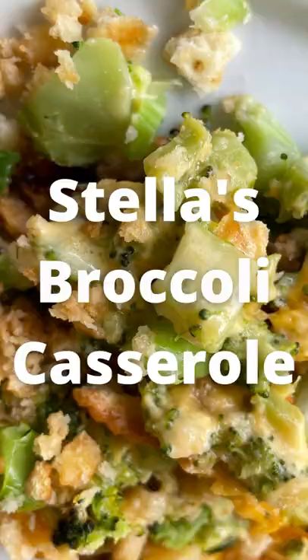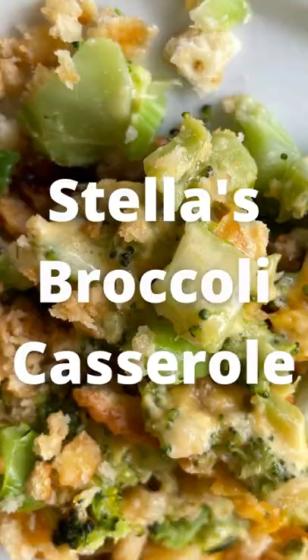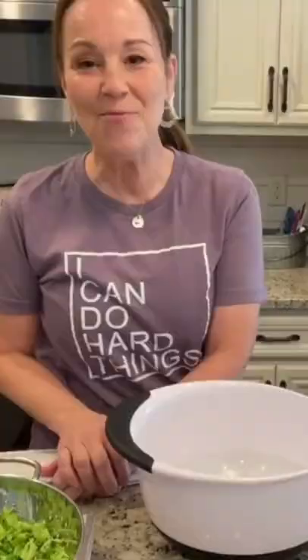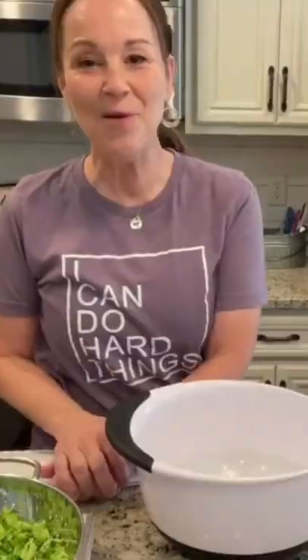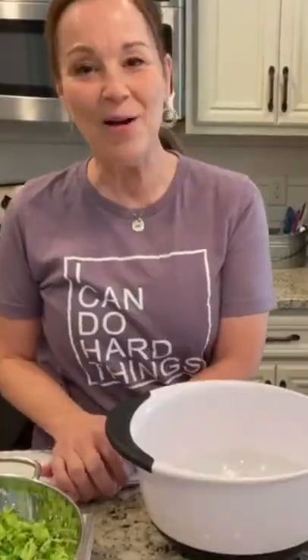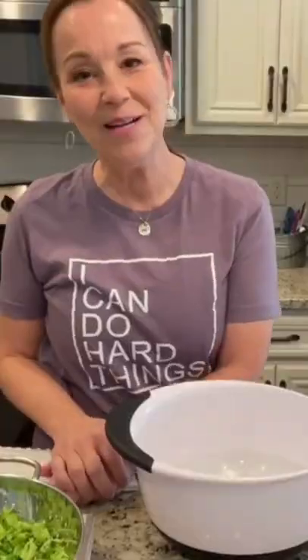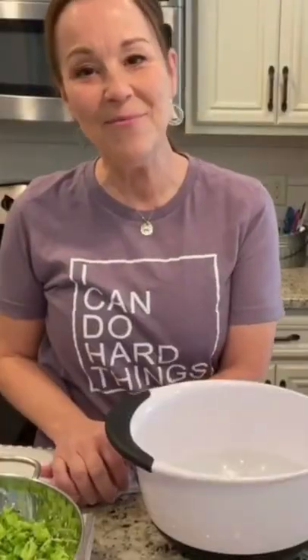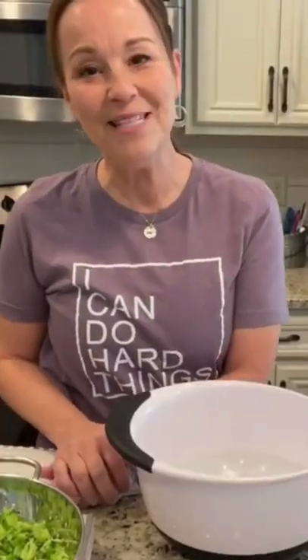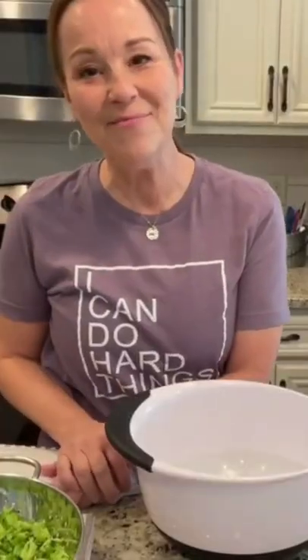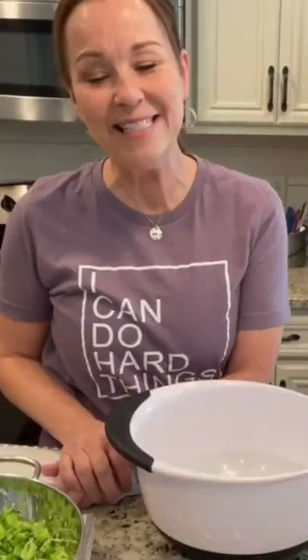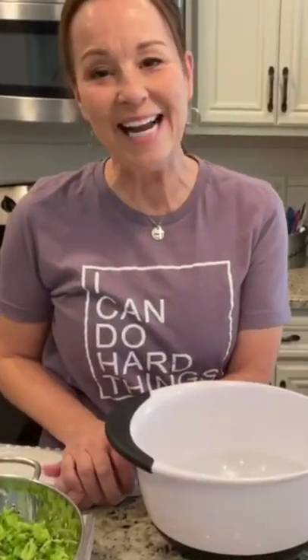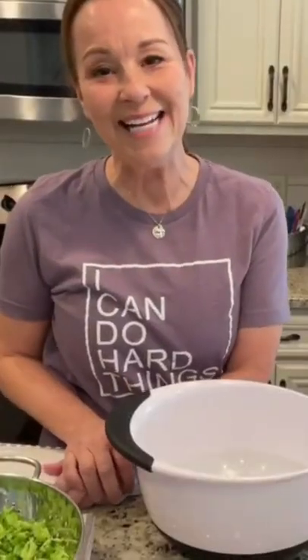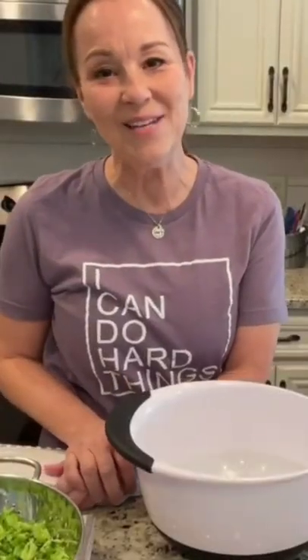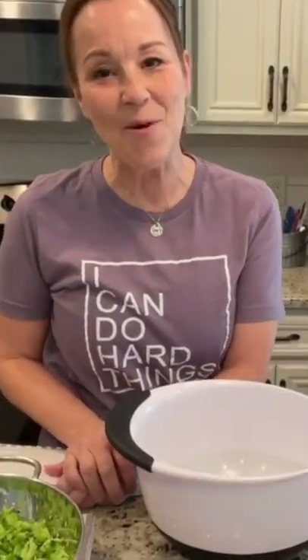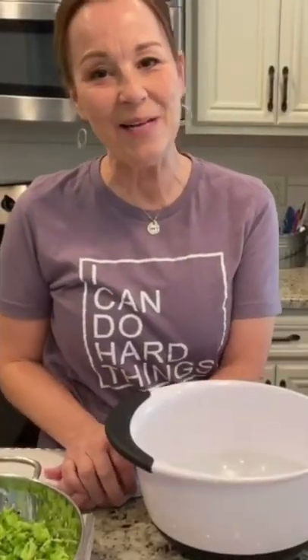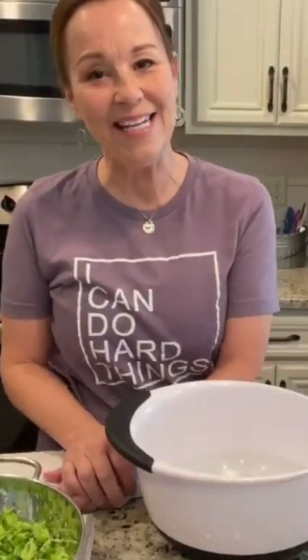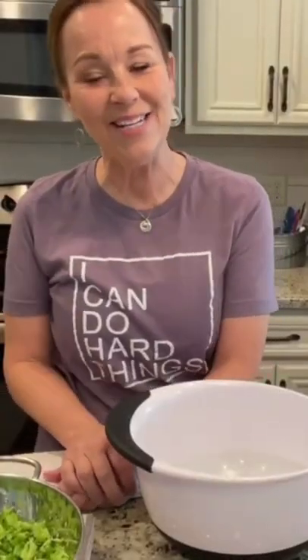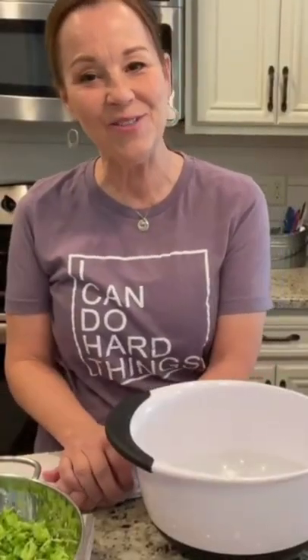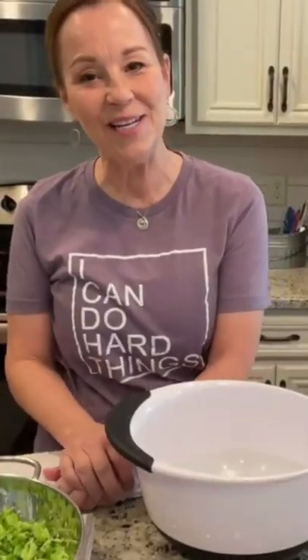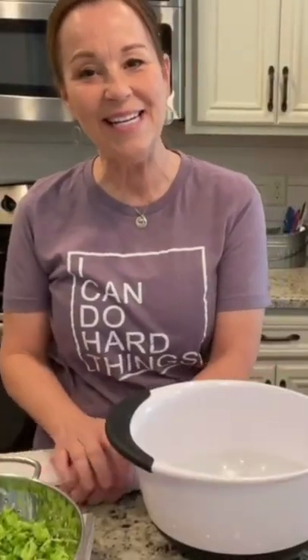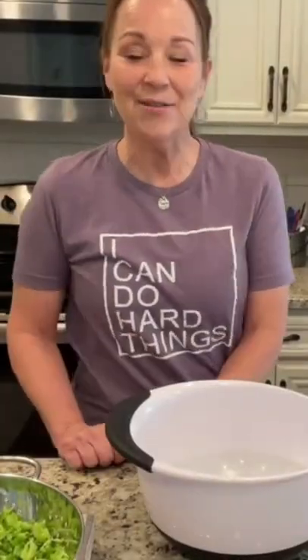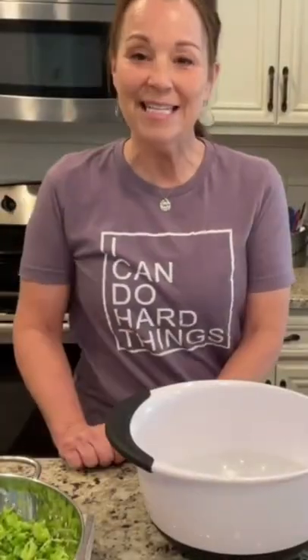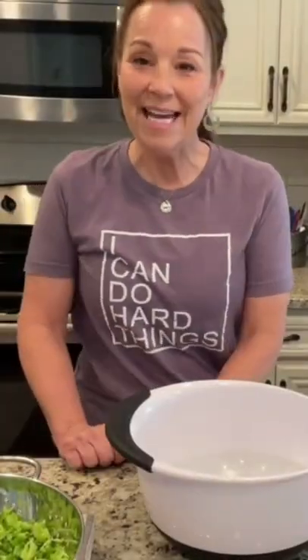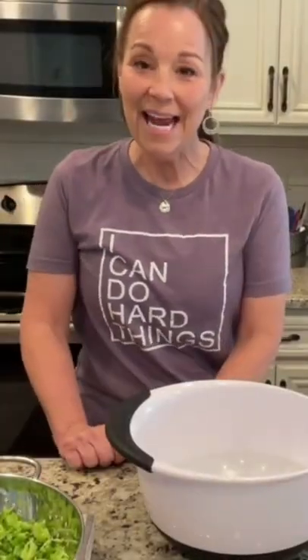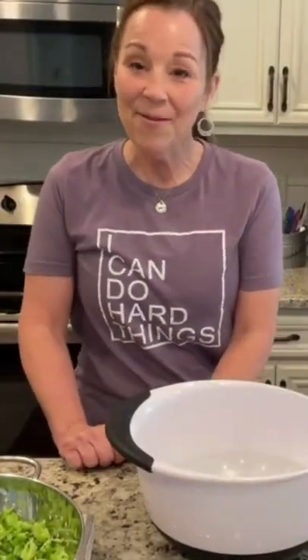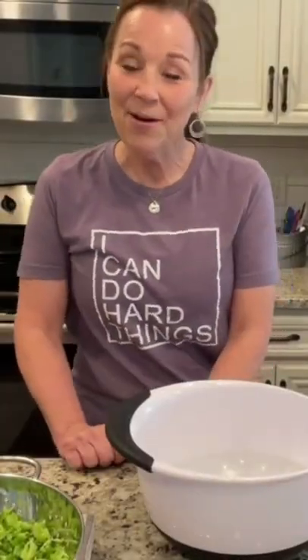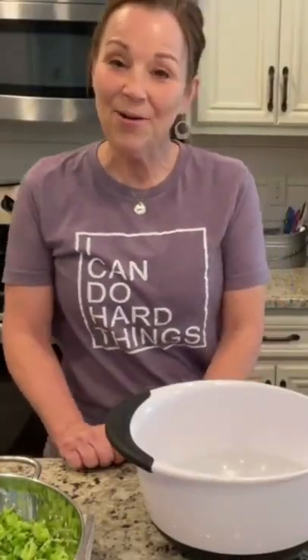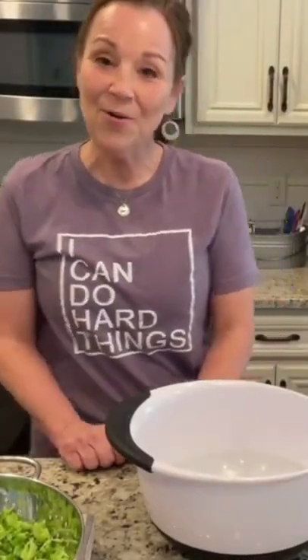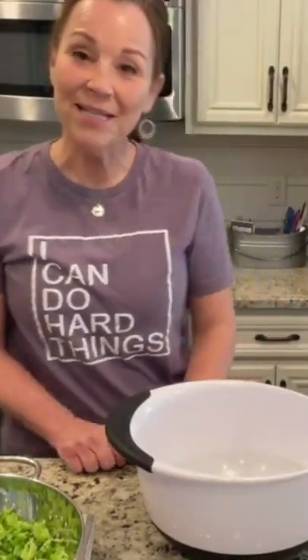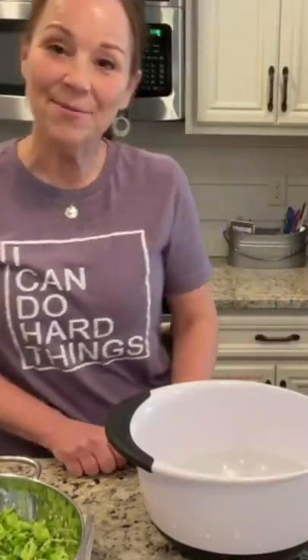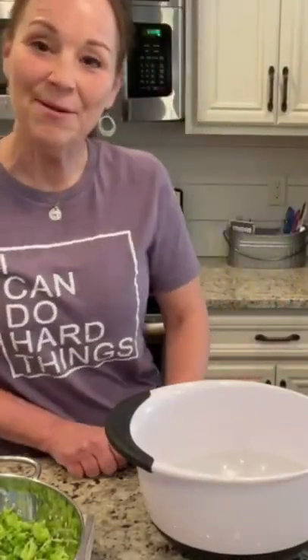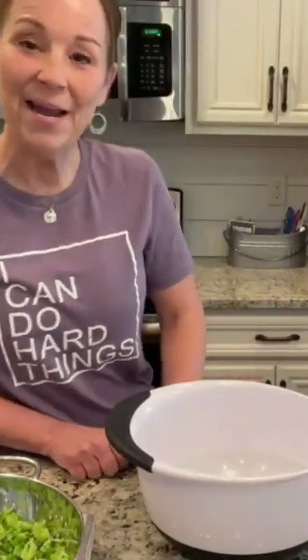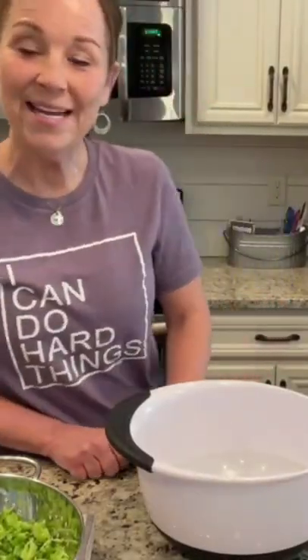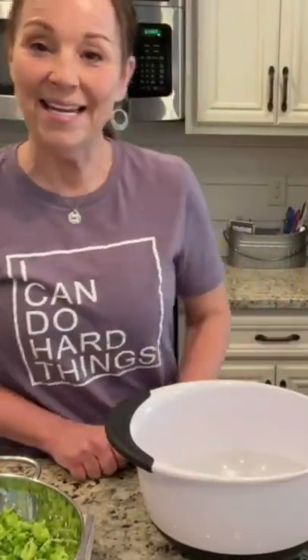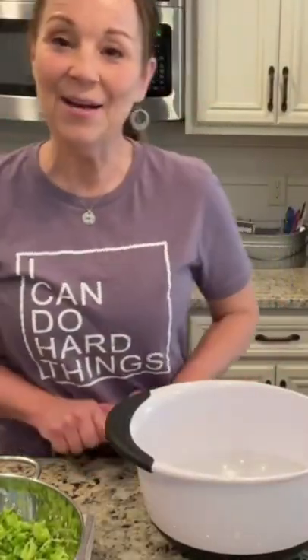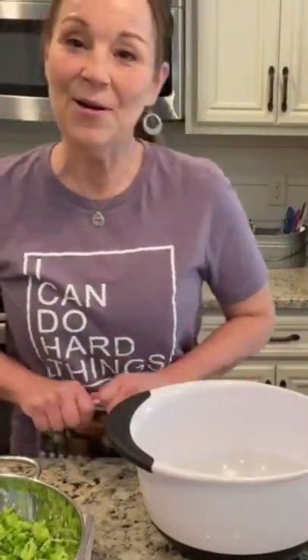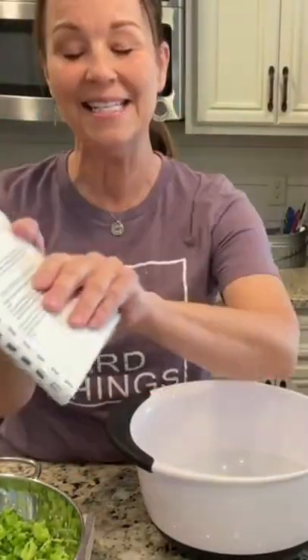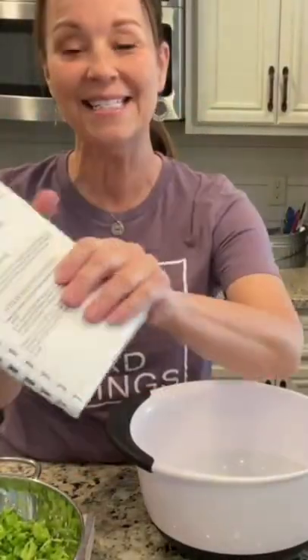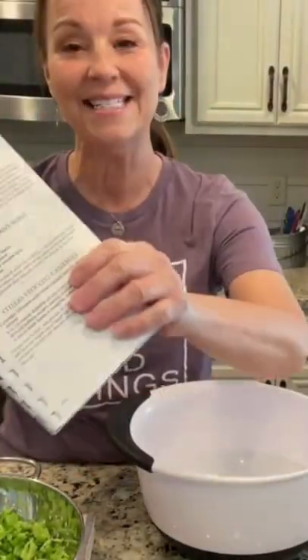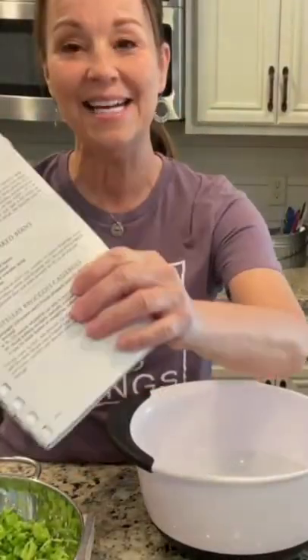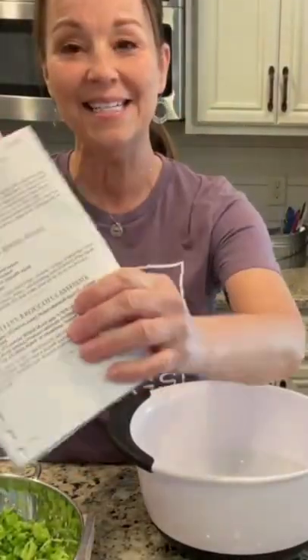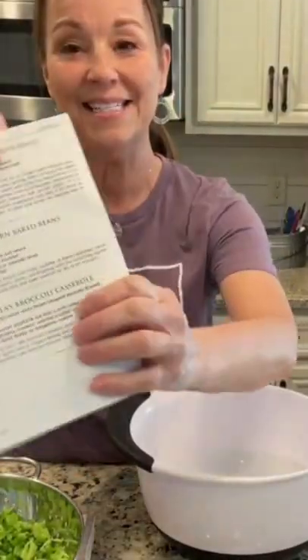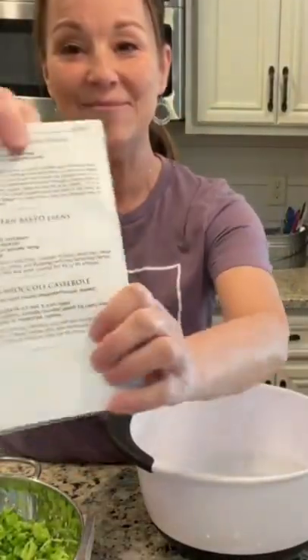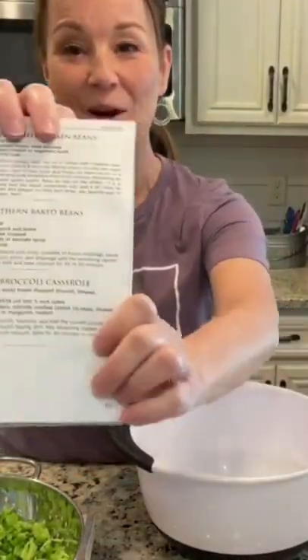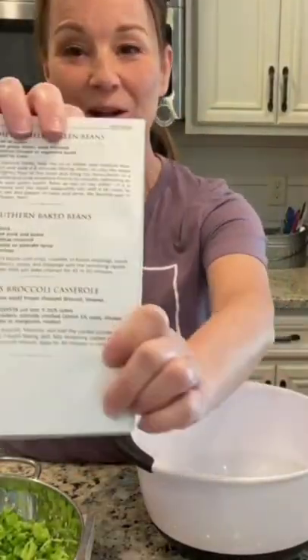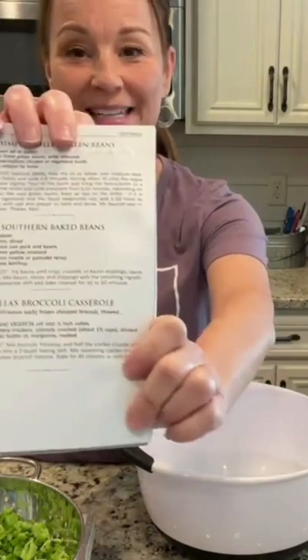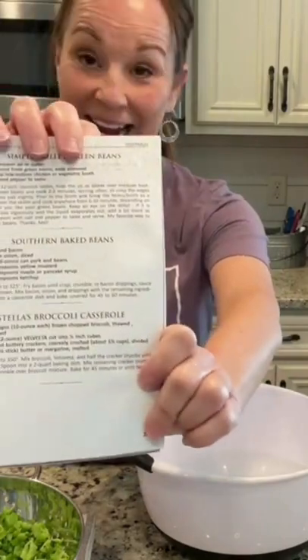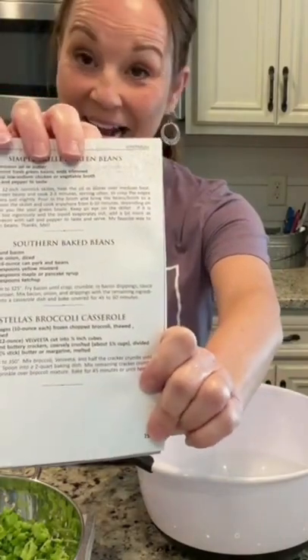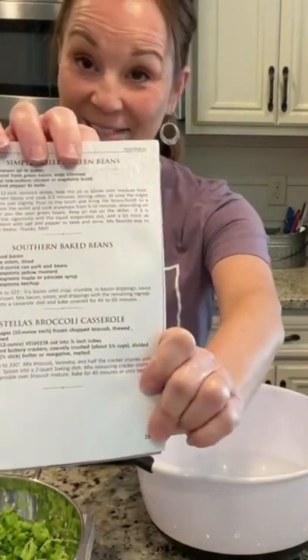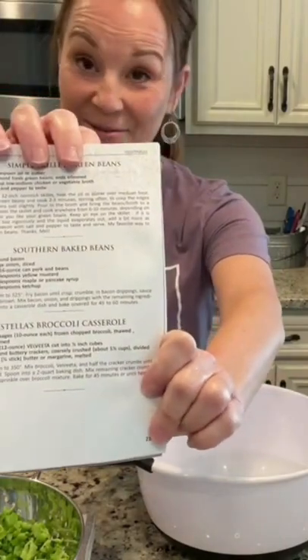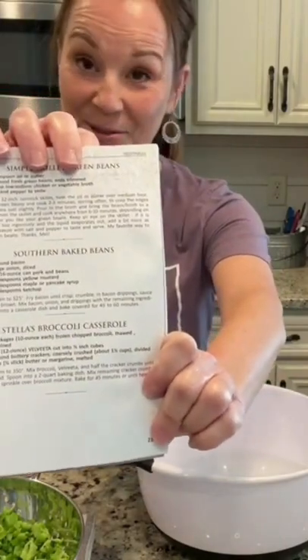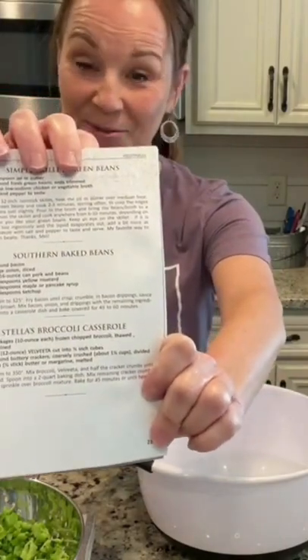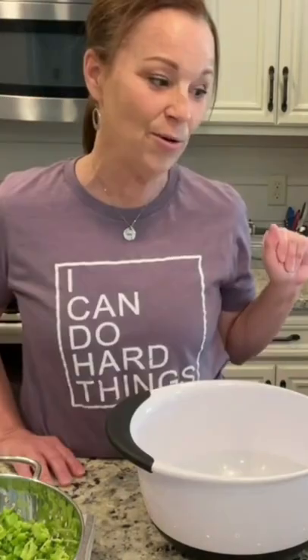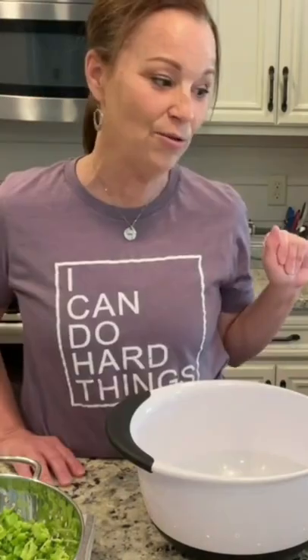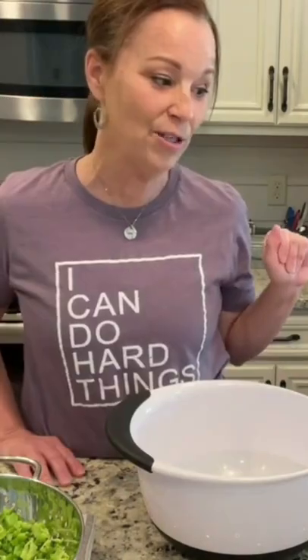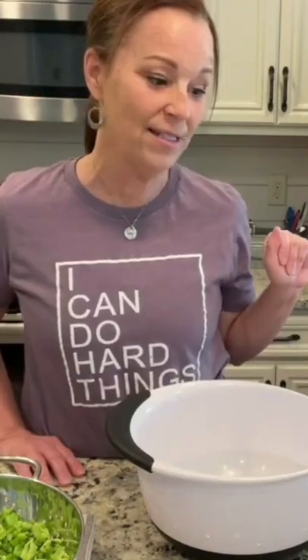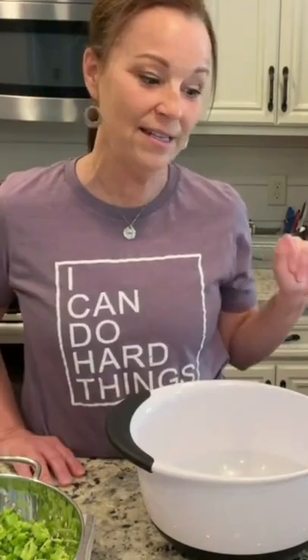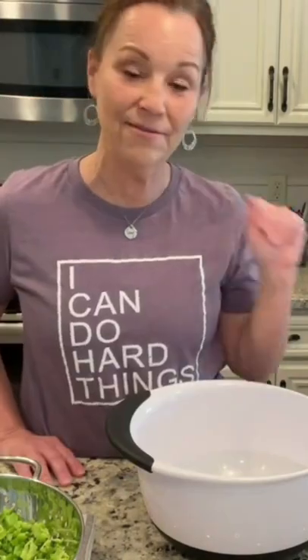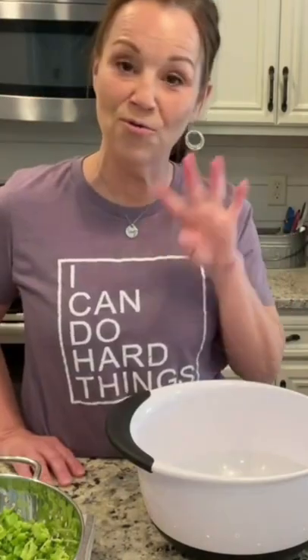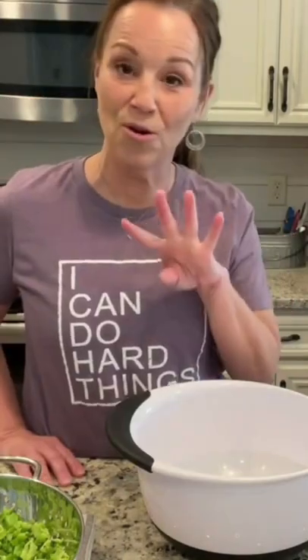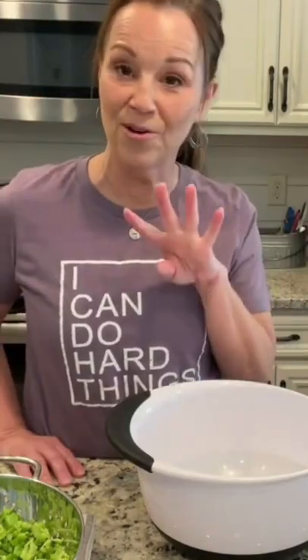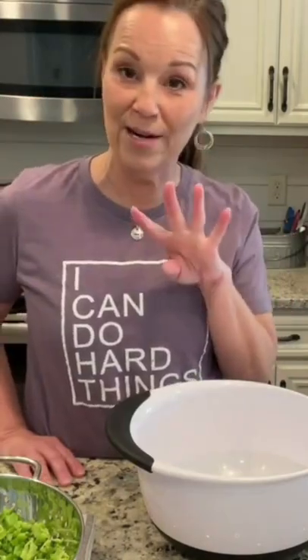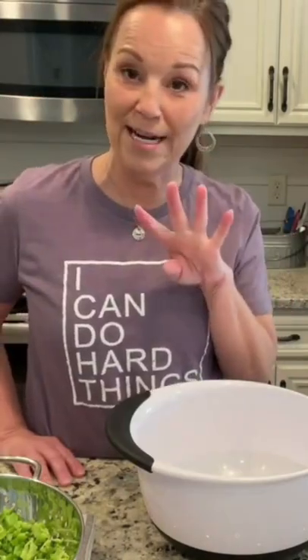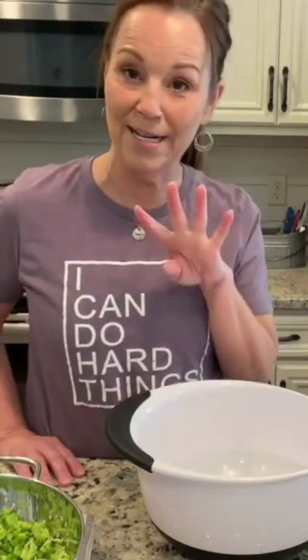Welcome to Miss Annie's Home and Kitchen. Today we are going to be making Stella's Broccoli Casserole. You just need four ingredients.